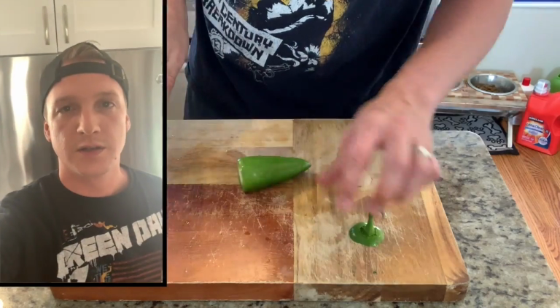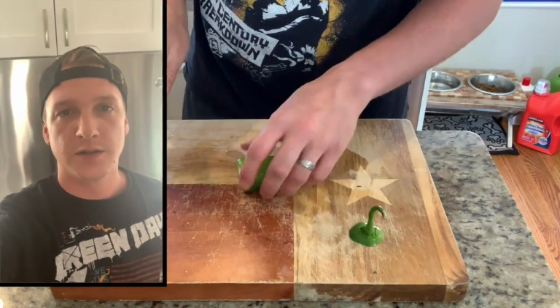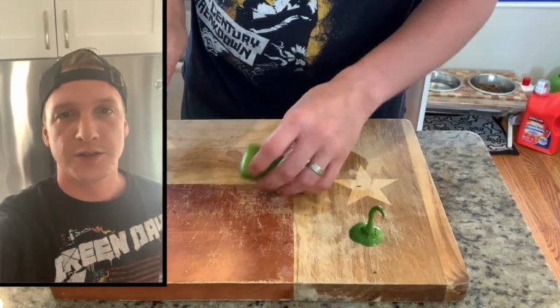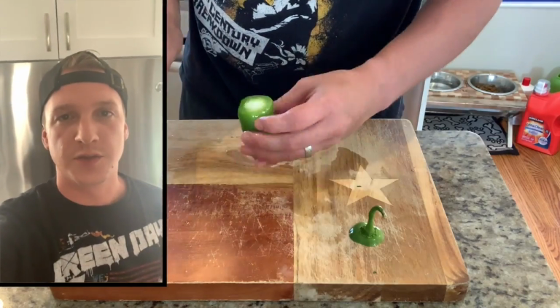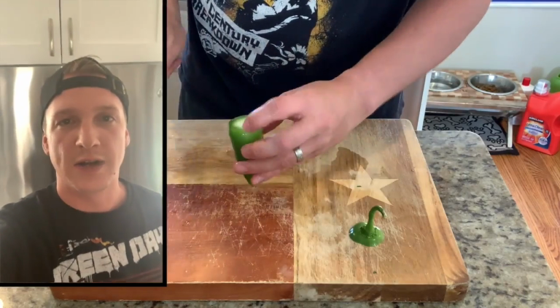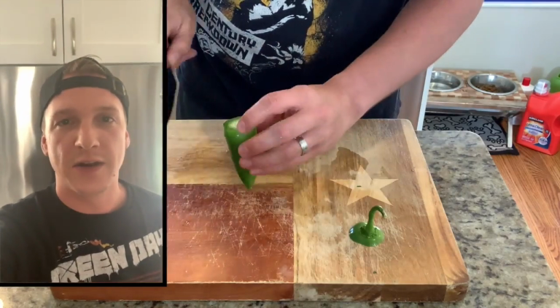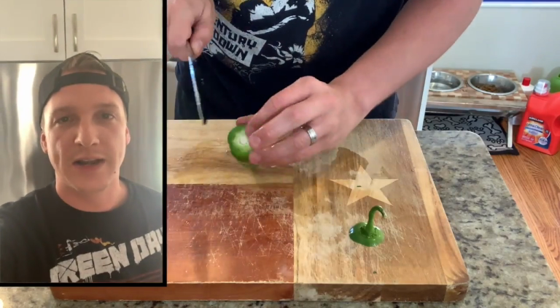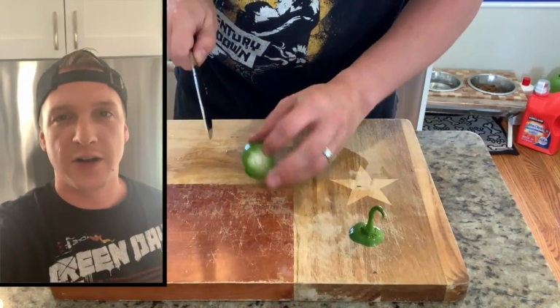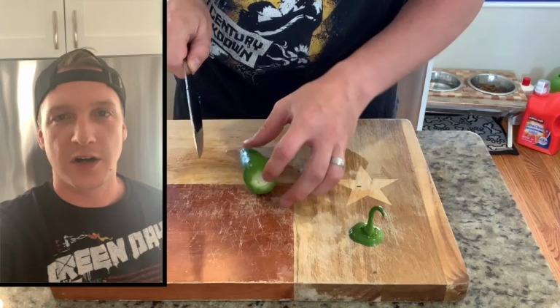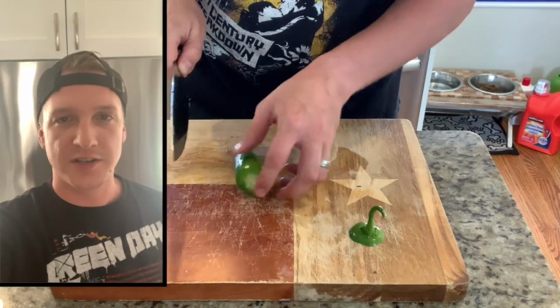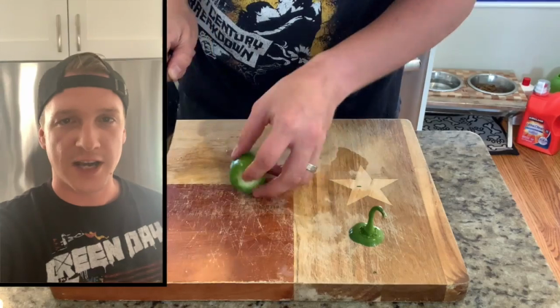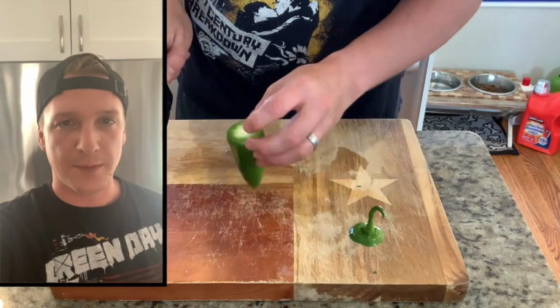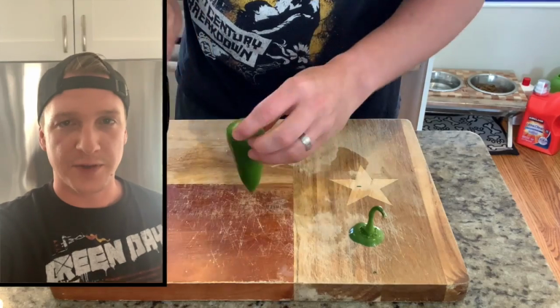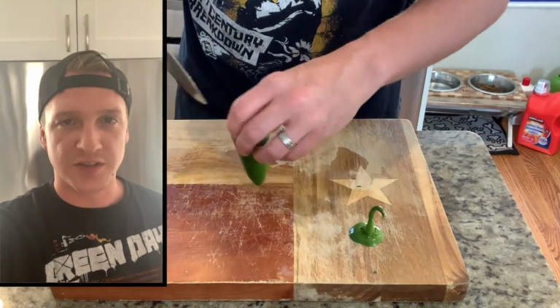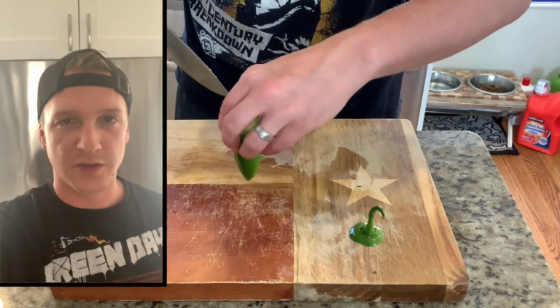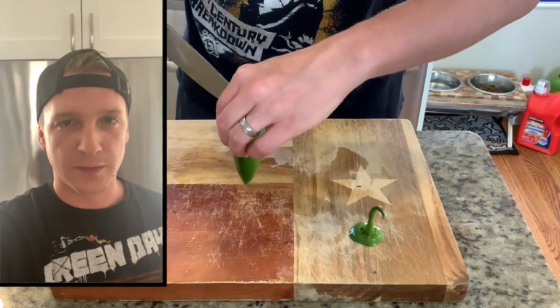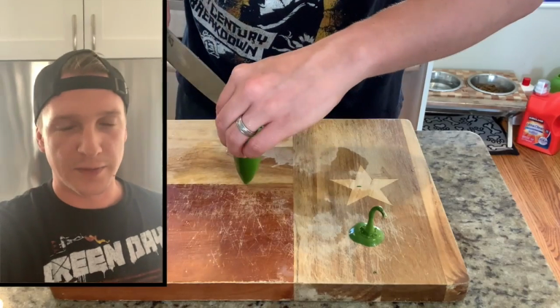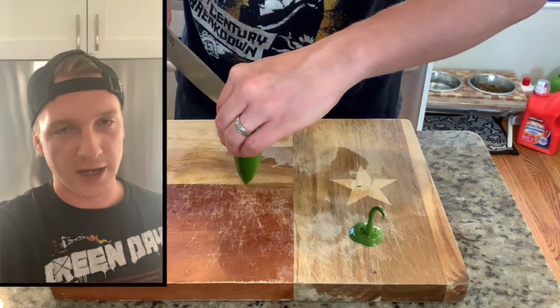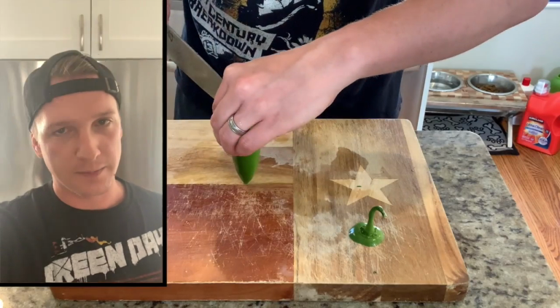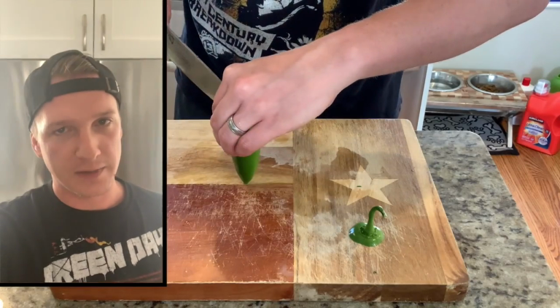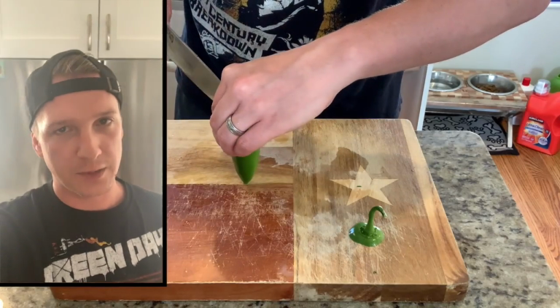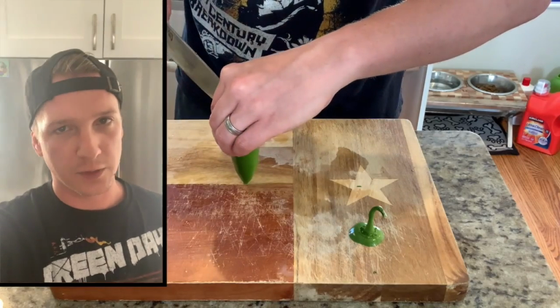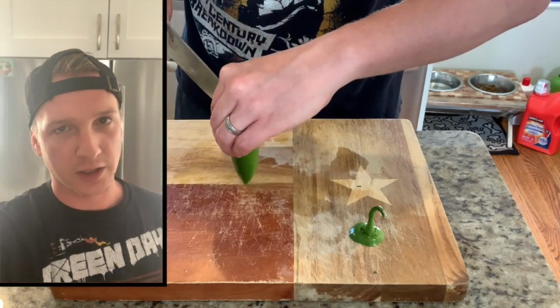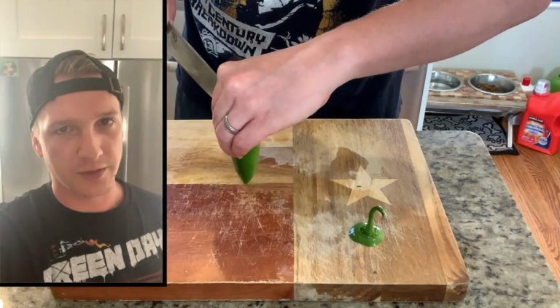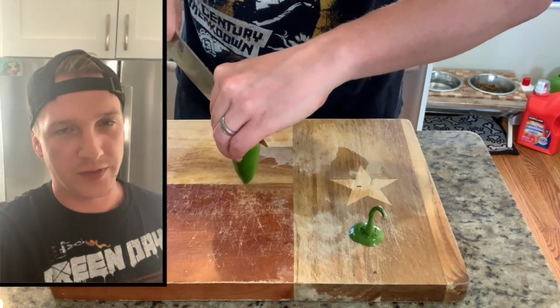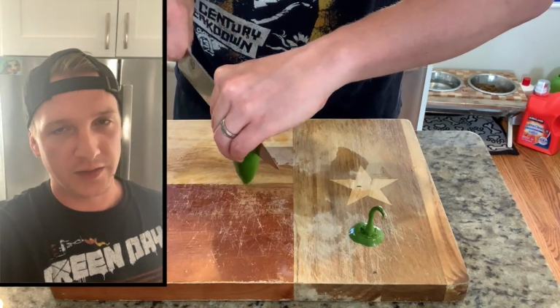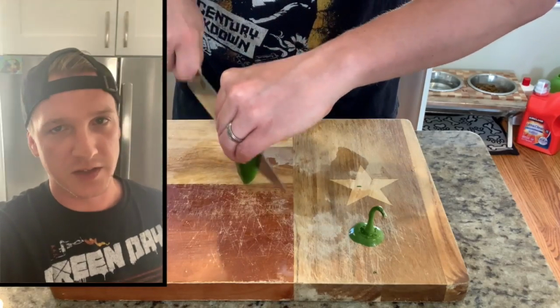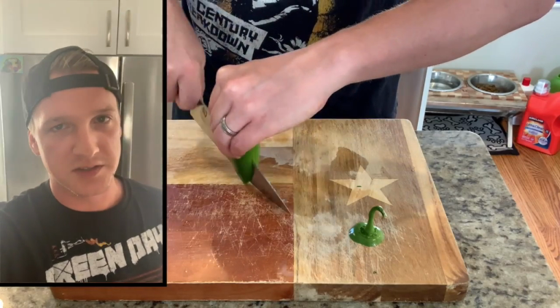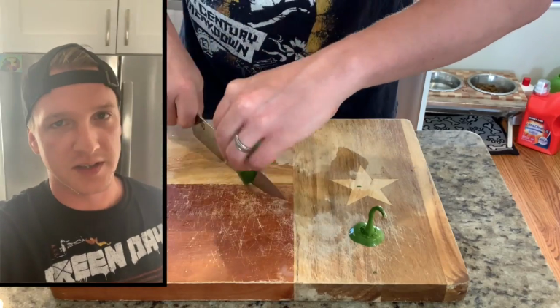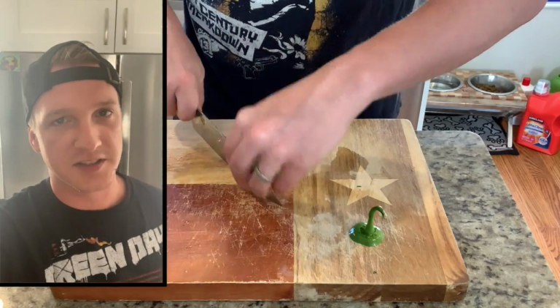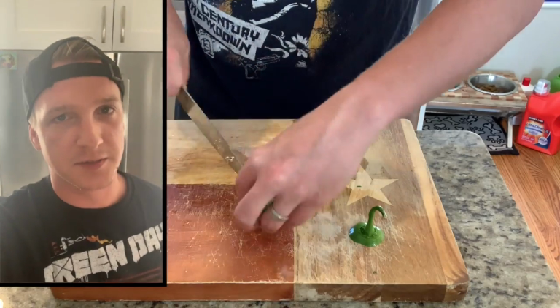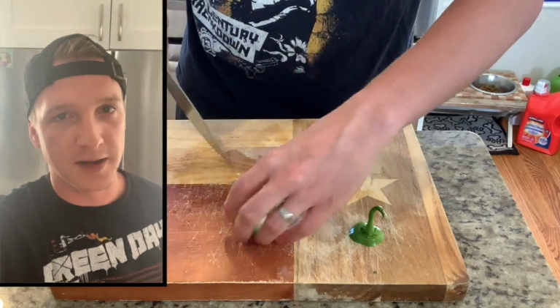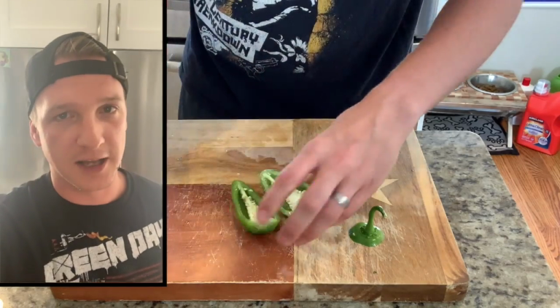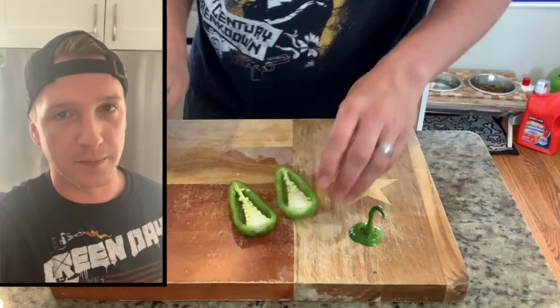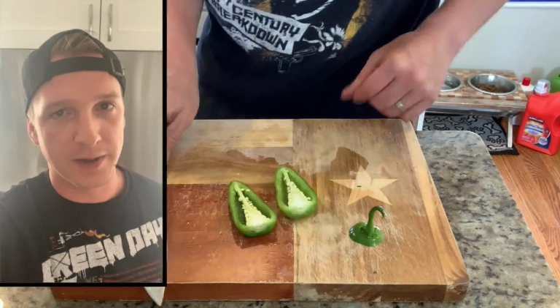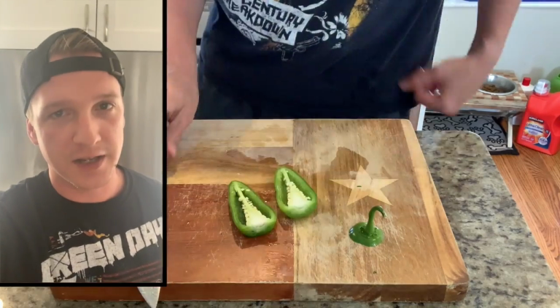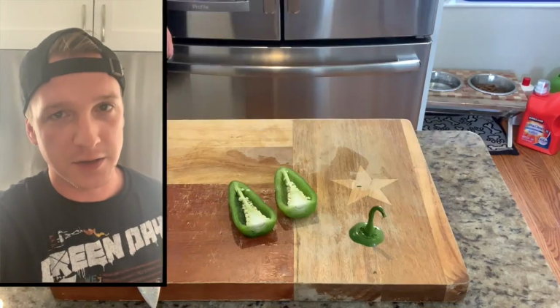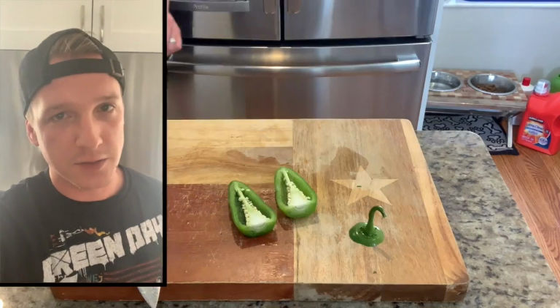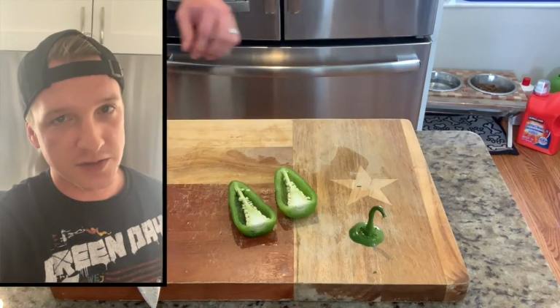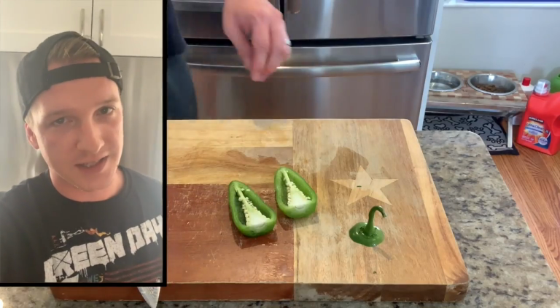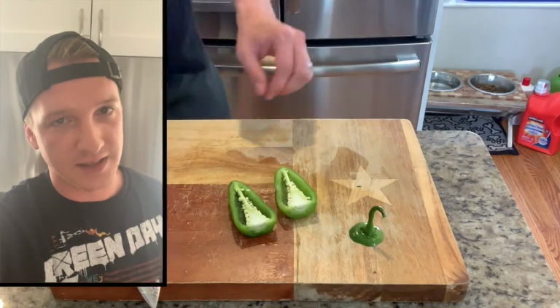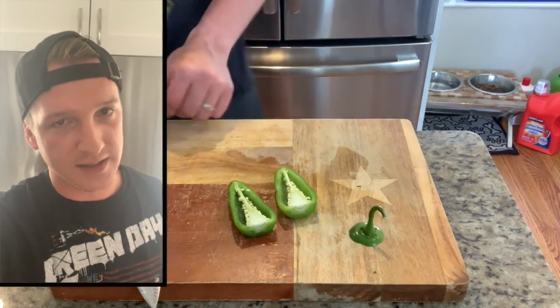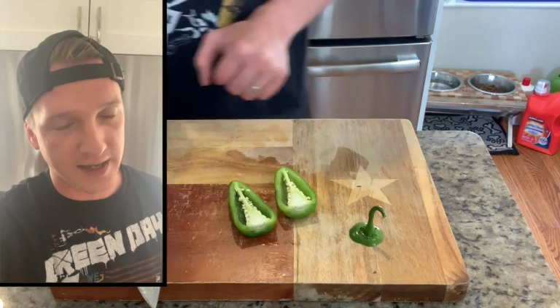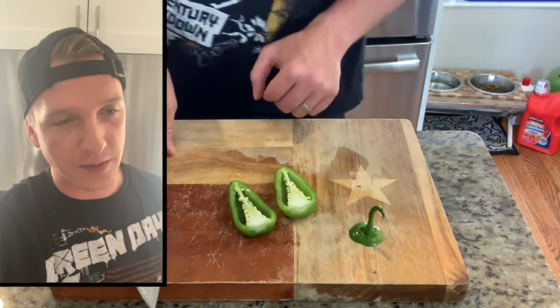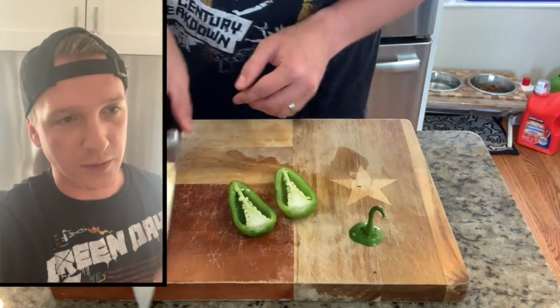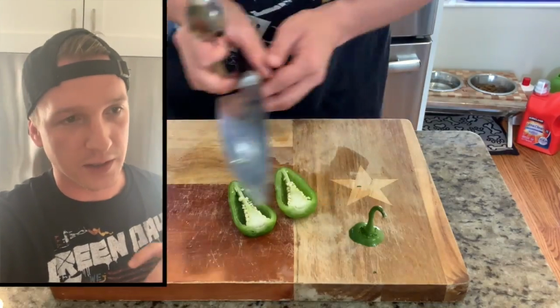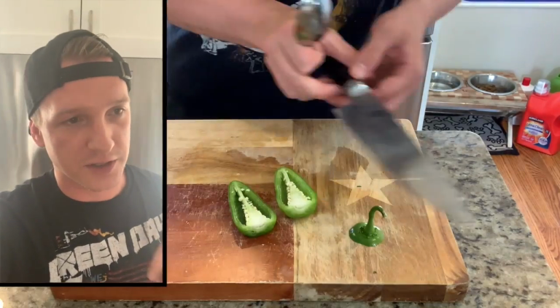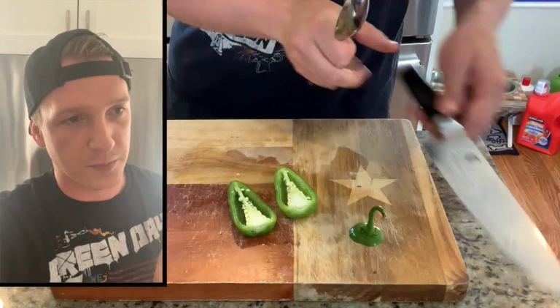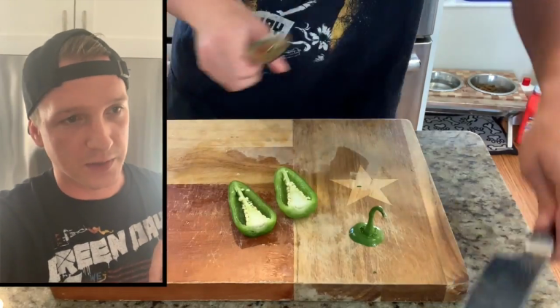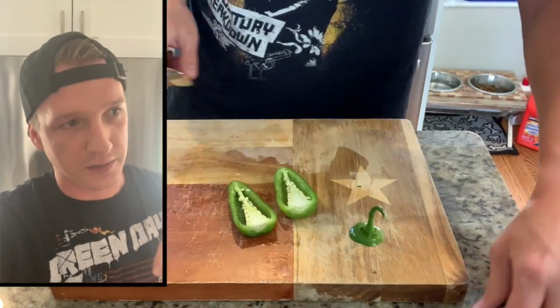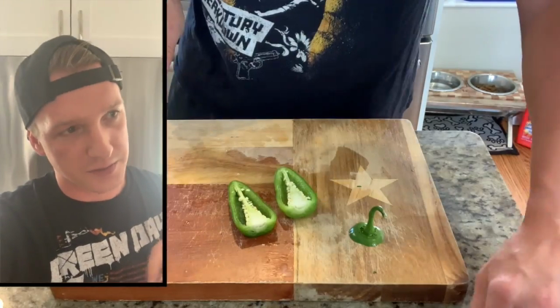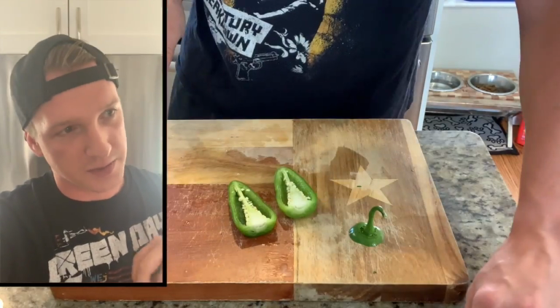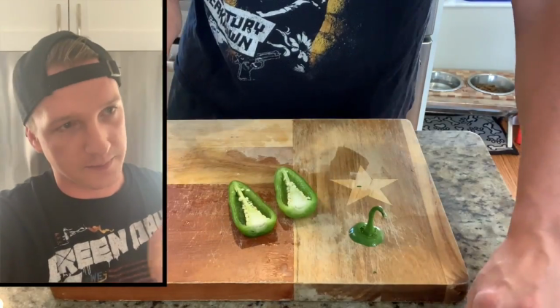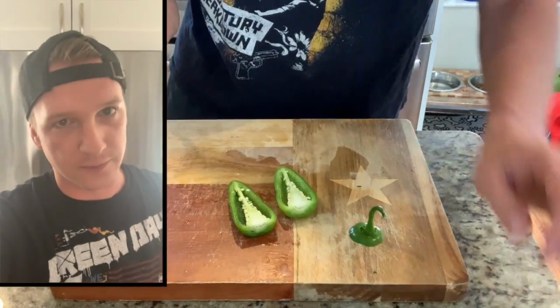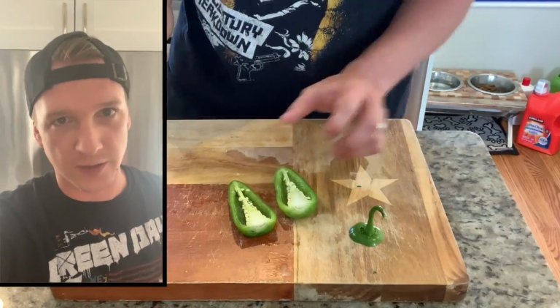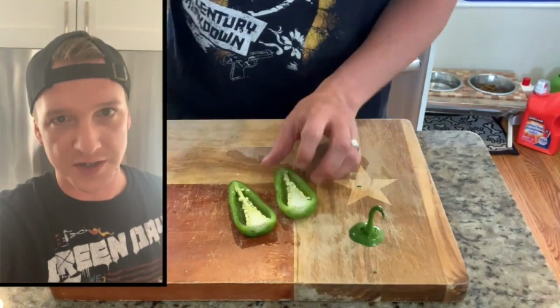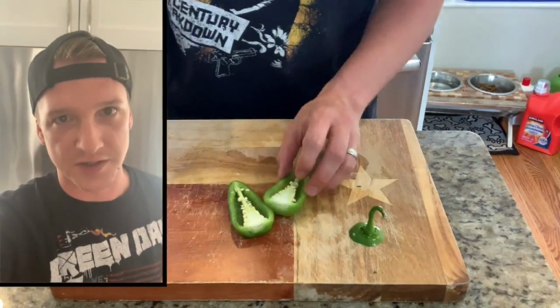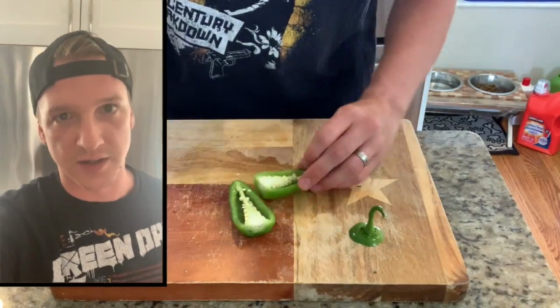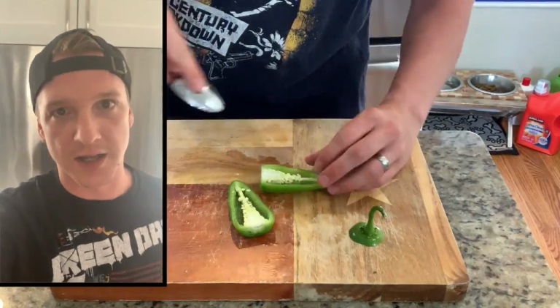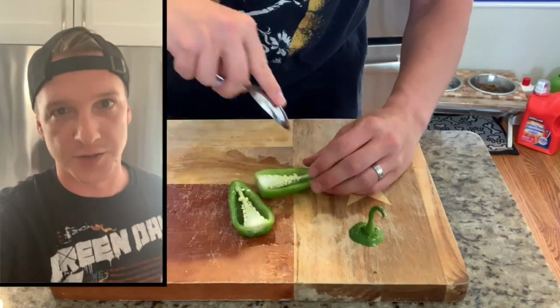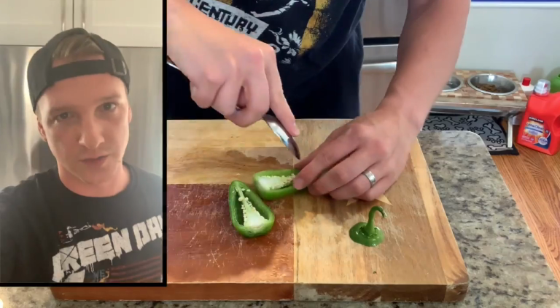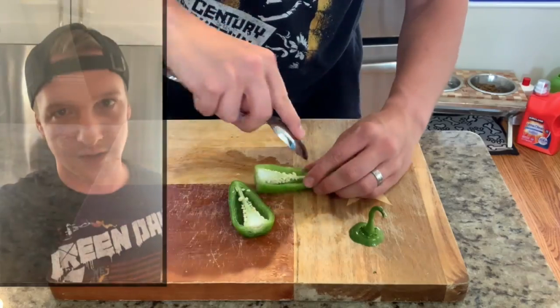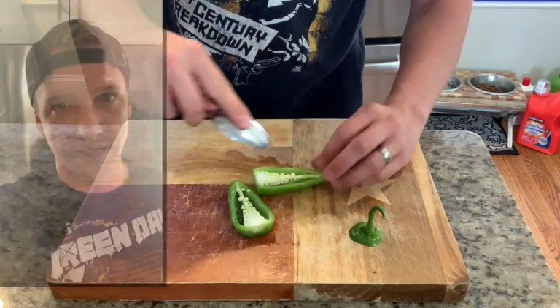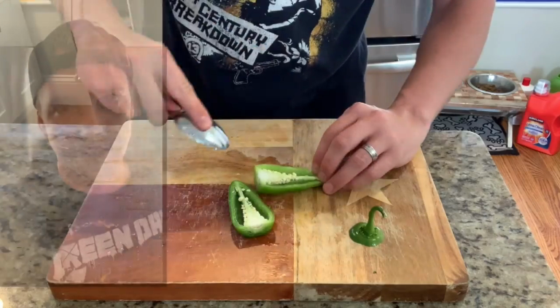To round out our toppings for the banh mi, we're gonna thinly slice some jalapeños, and at the end we're gonna sprinkle some fresh cilantro leaves.